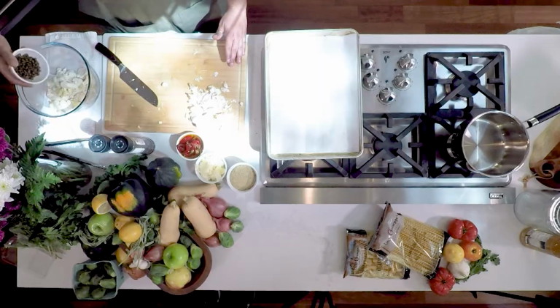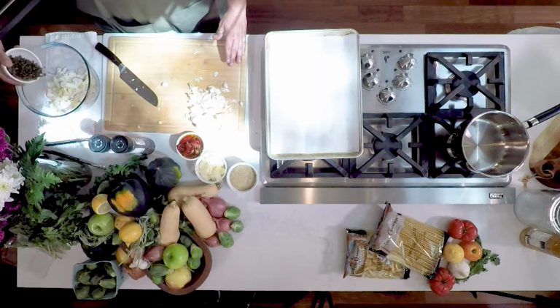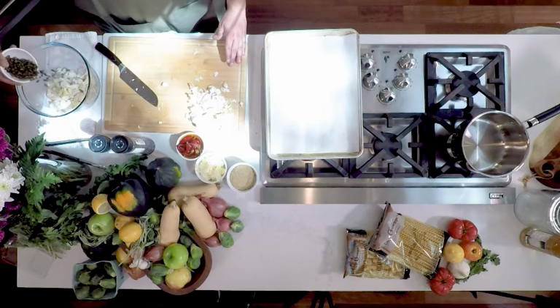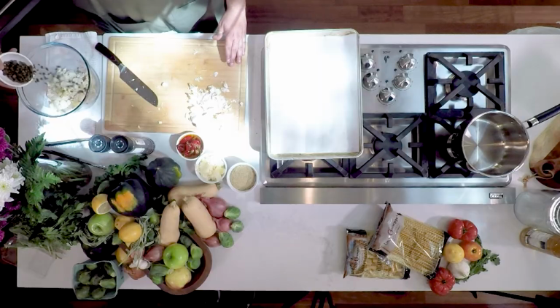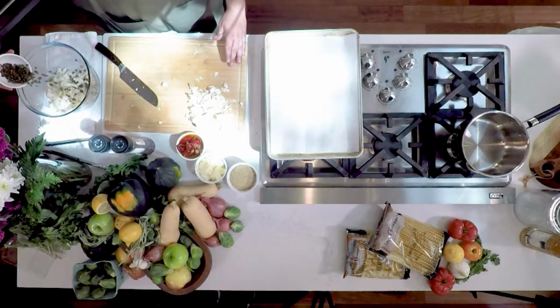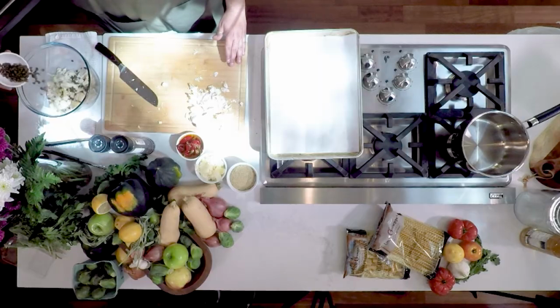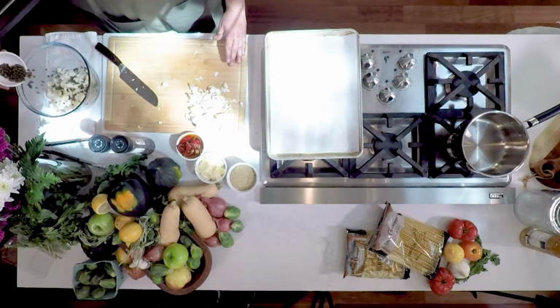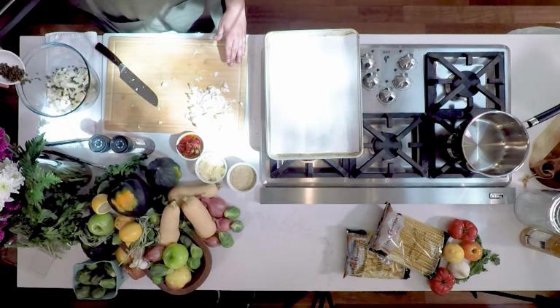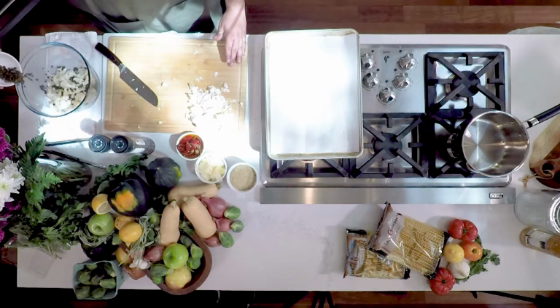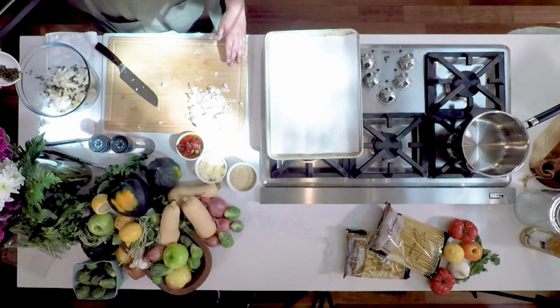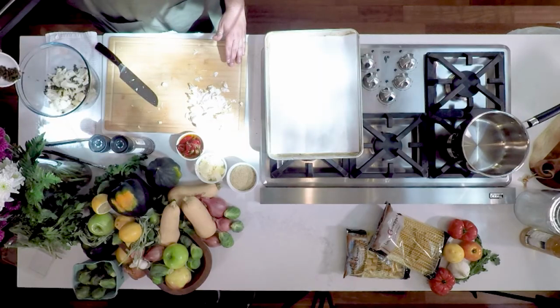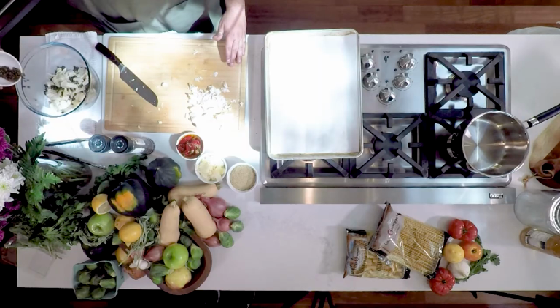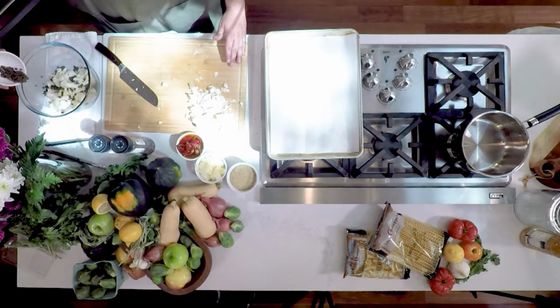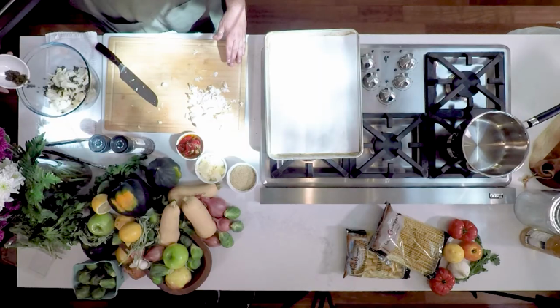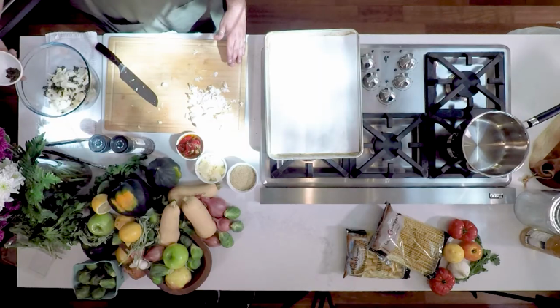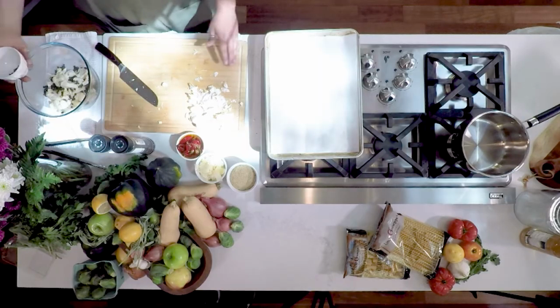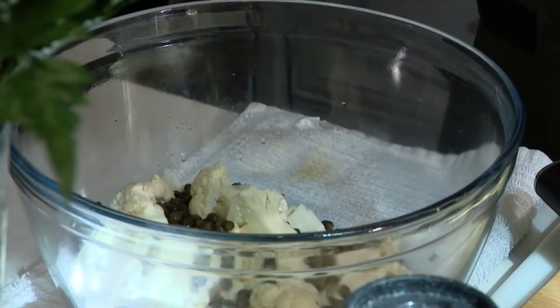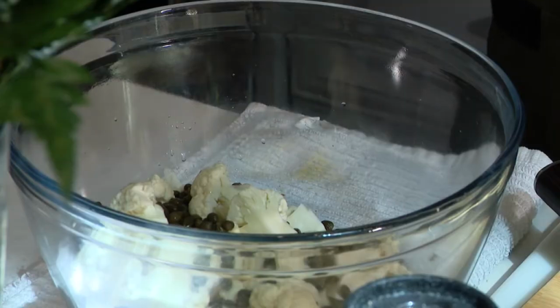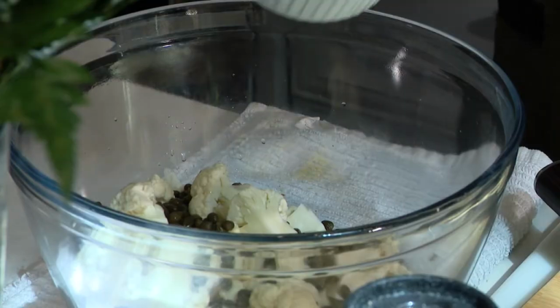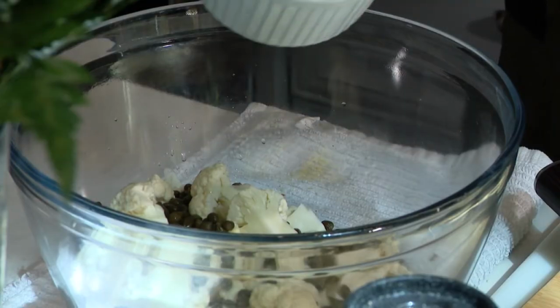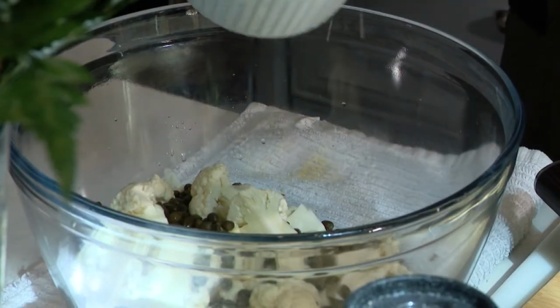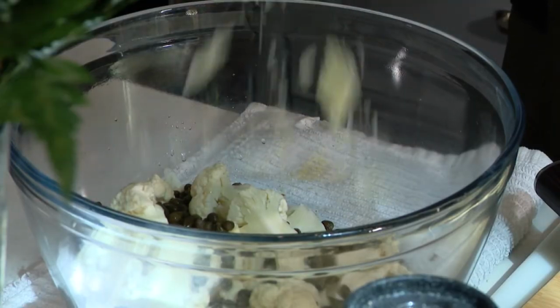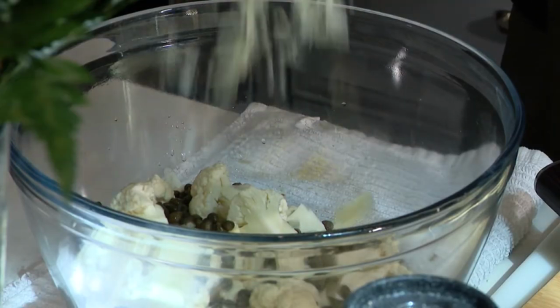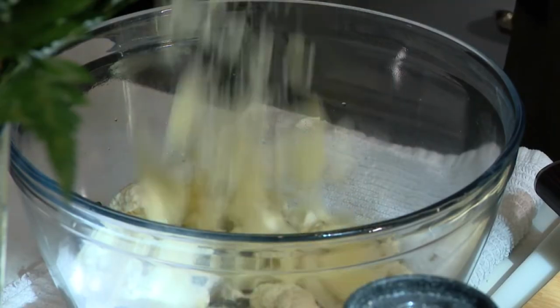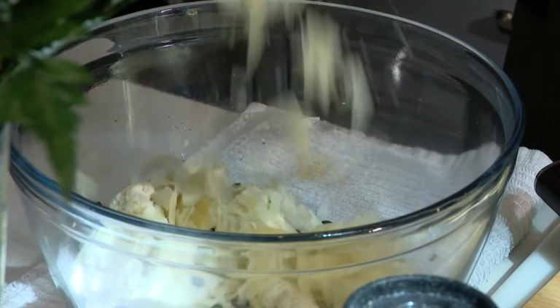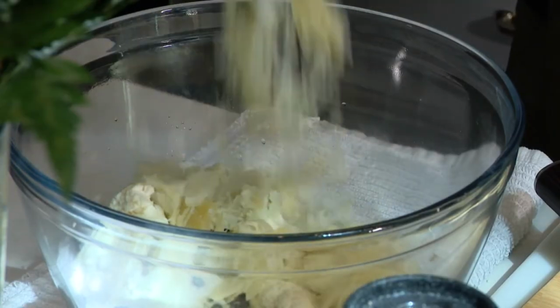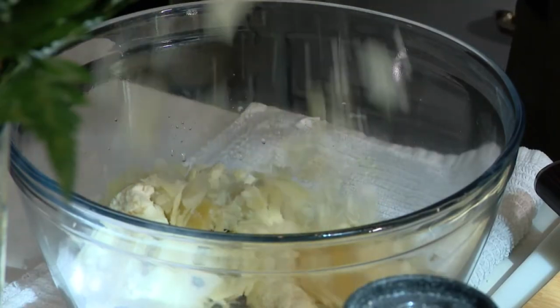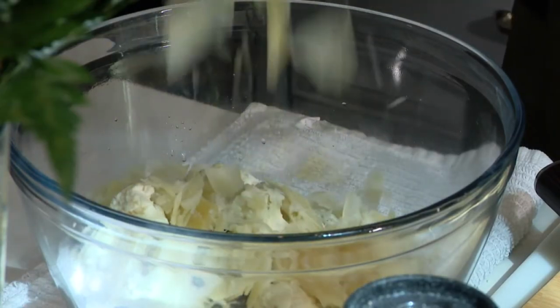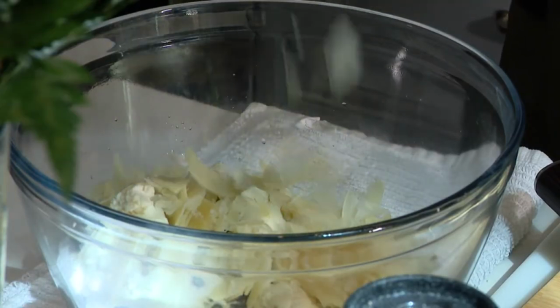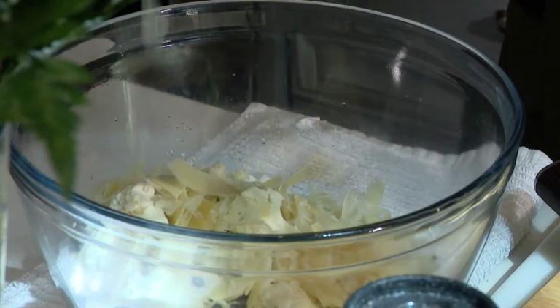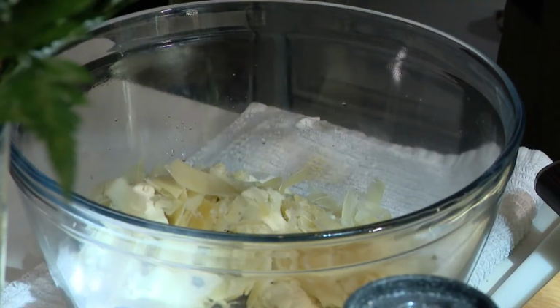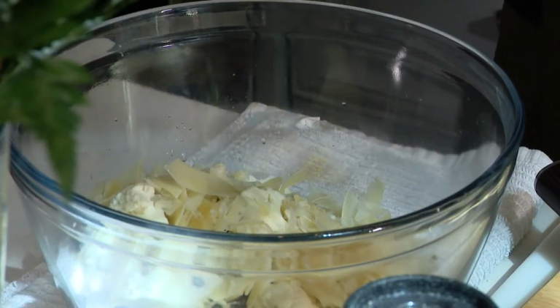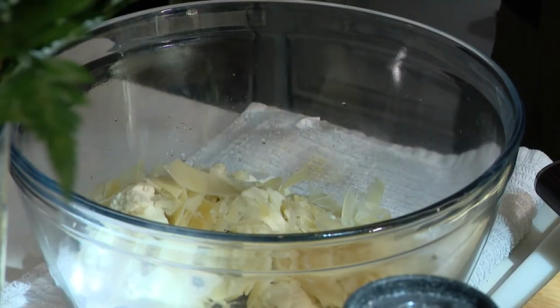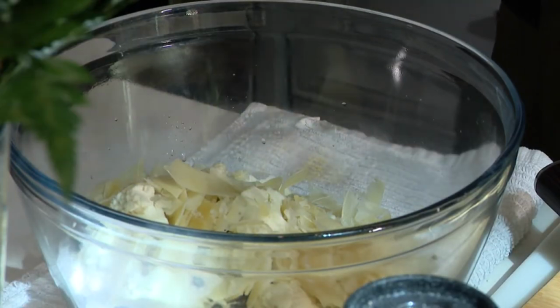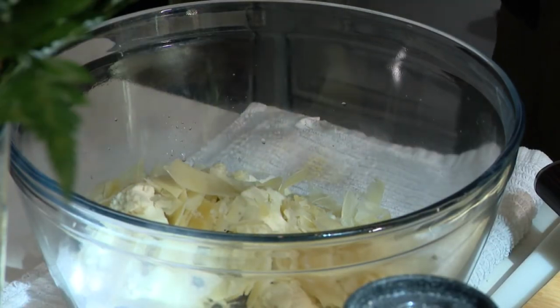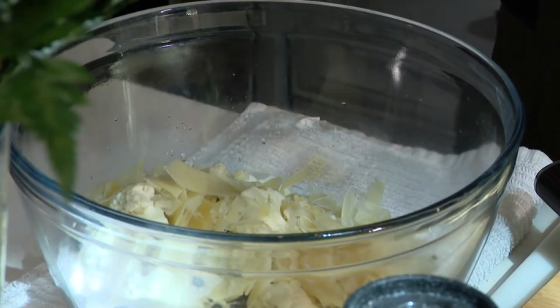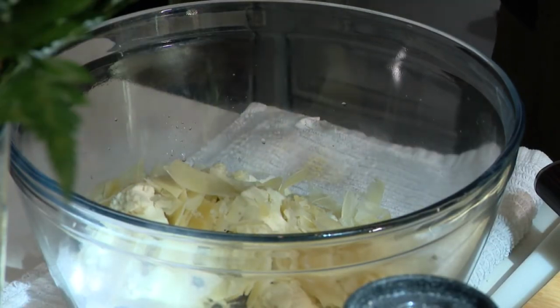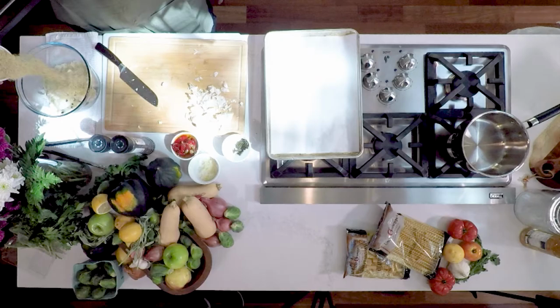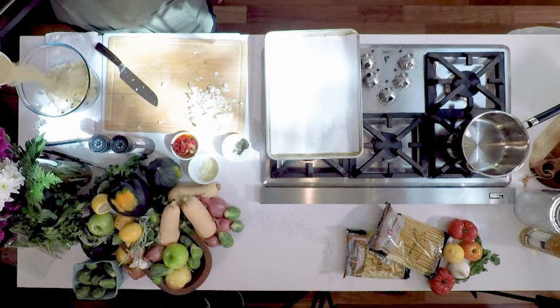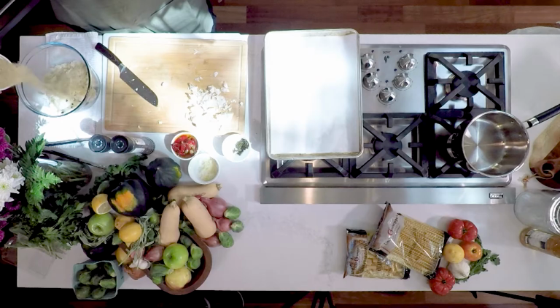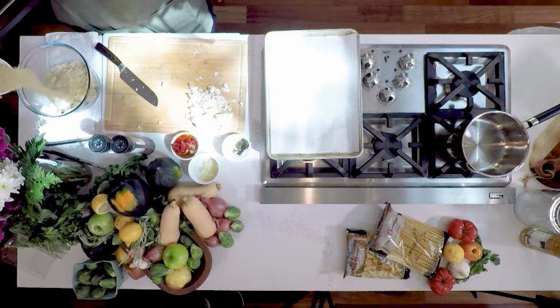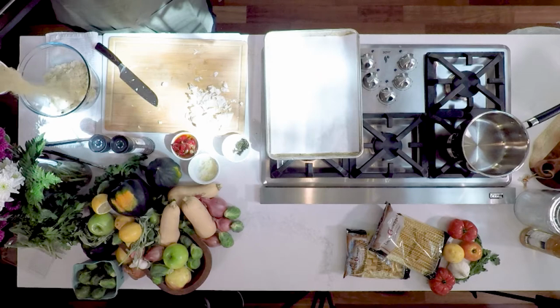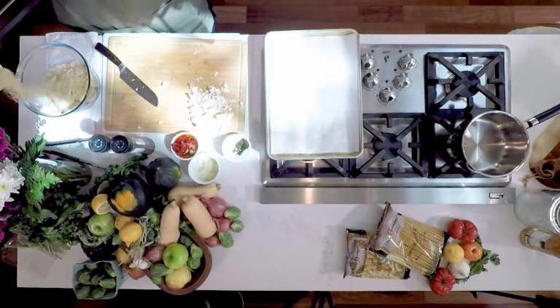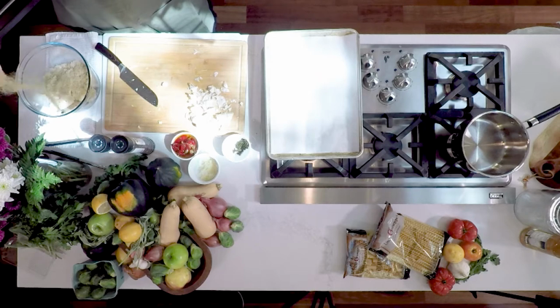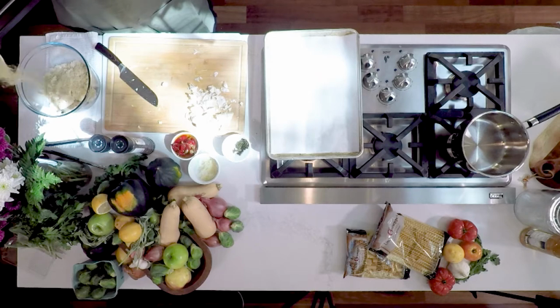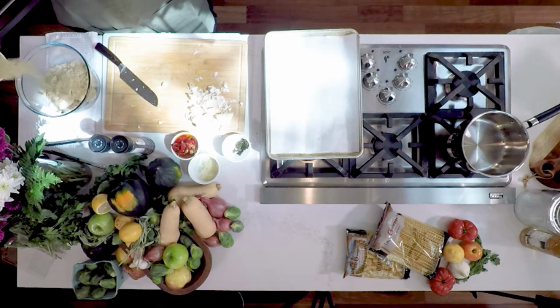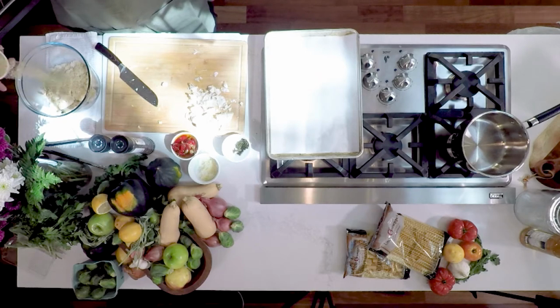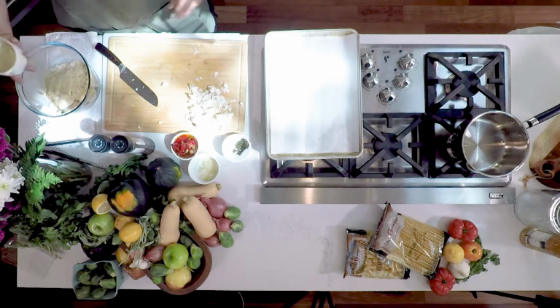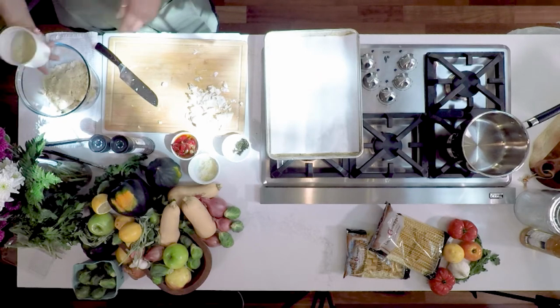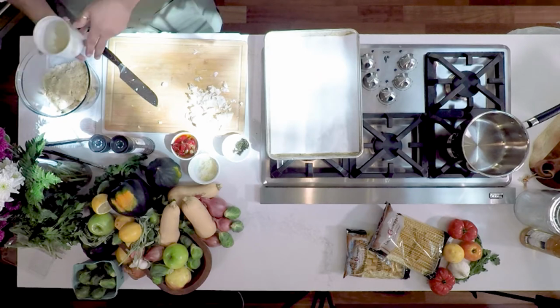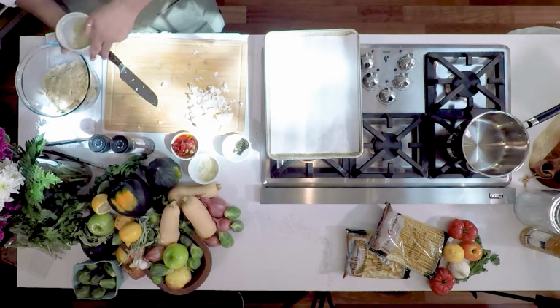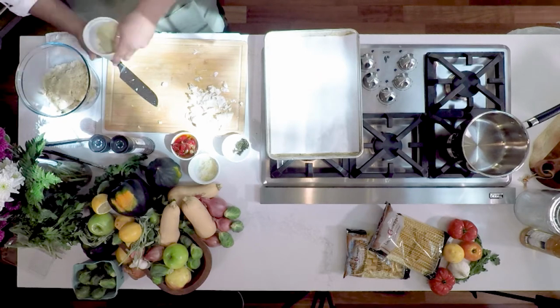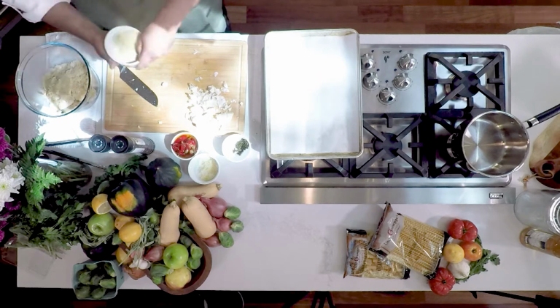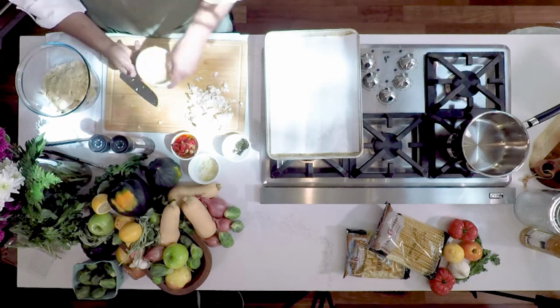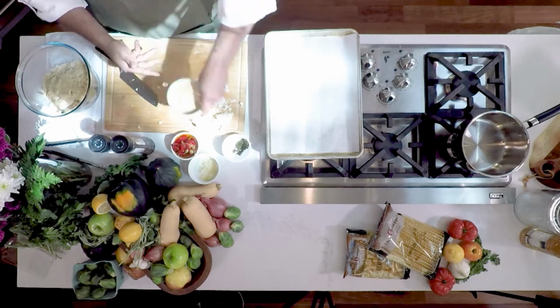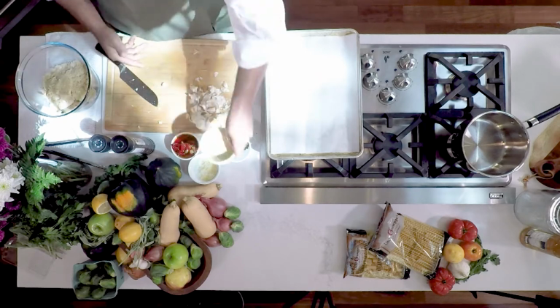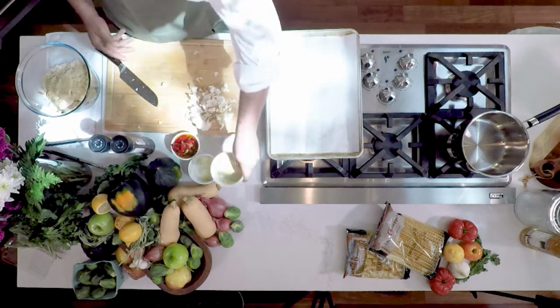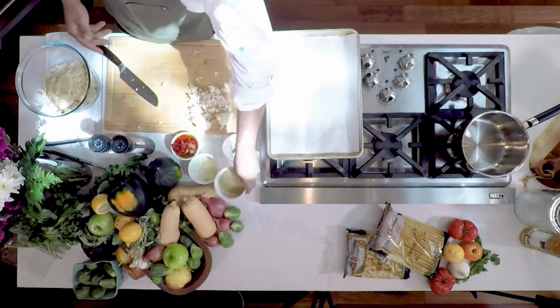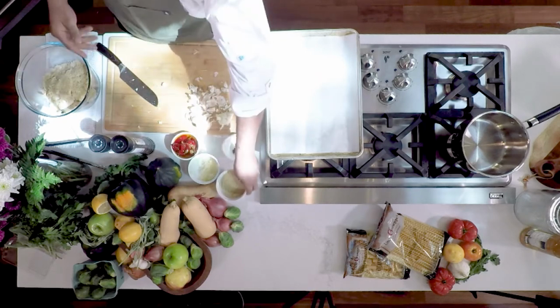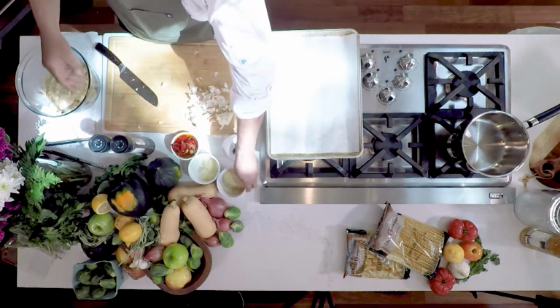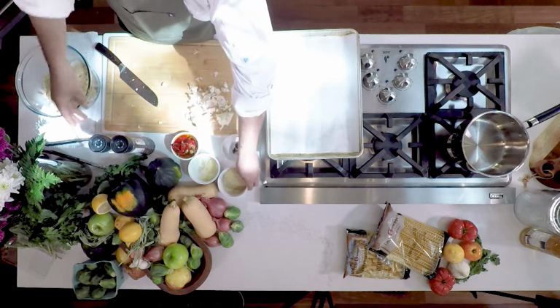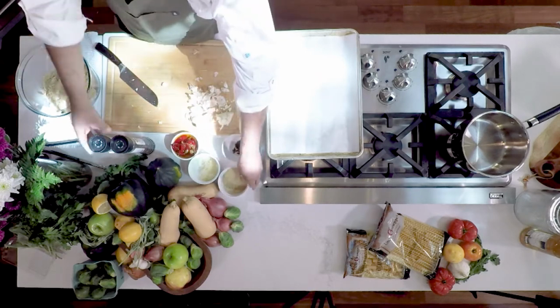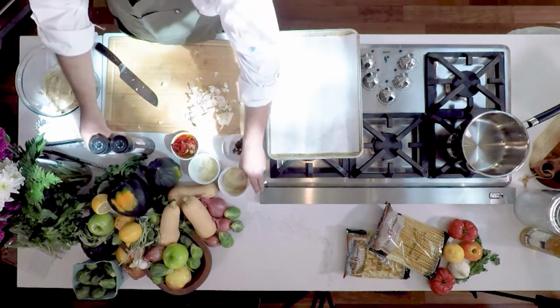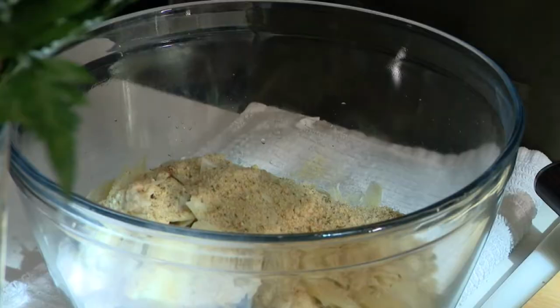We're gonna throw capers in there, and this is shredded Parmigiano-Reggiano. I want some bread crumb in there. Then I'm gonna hit it with some salt and pepper.